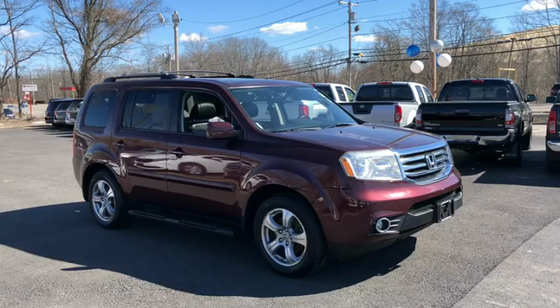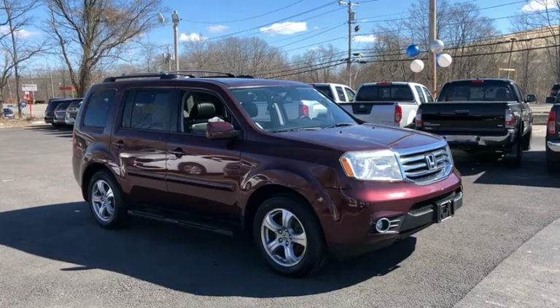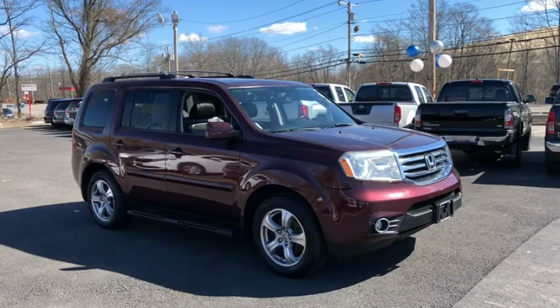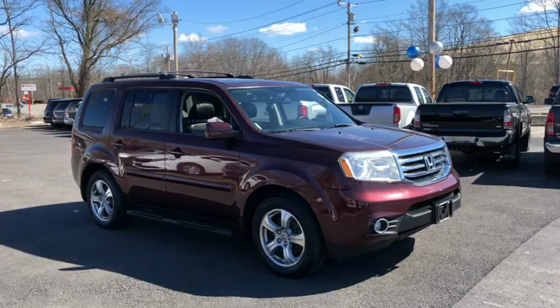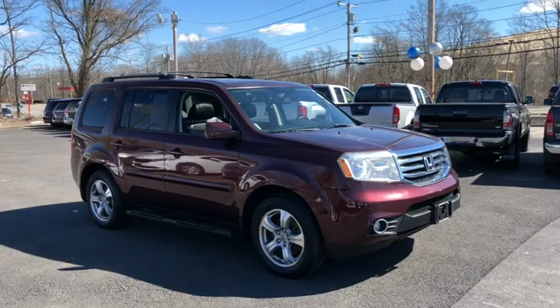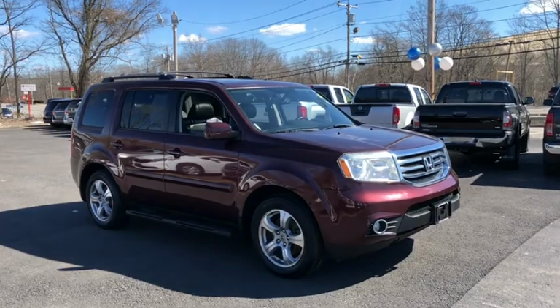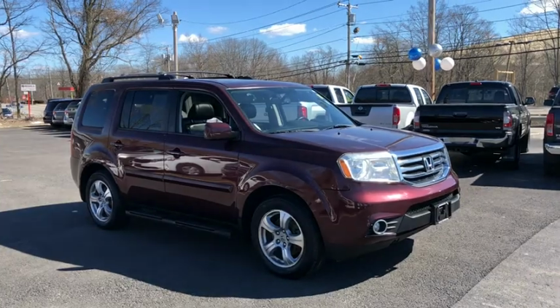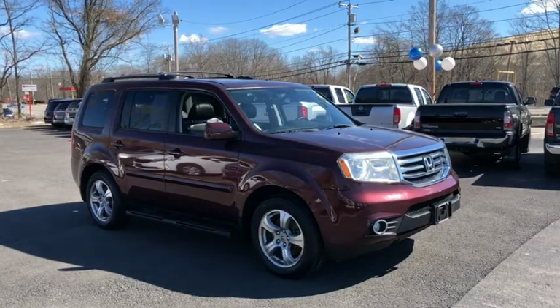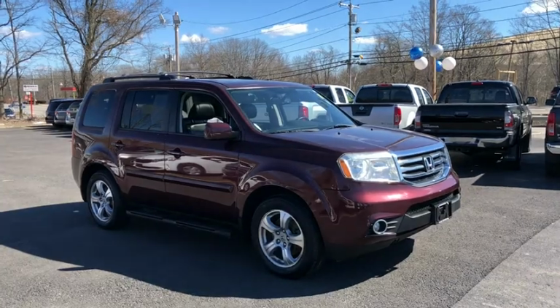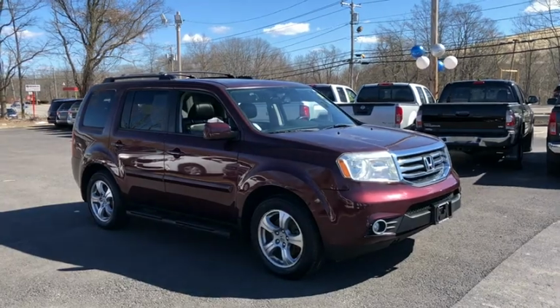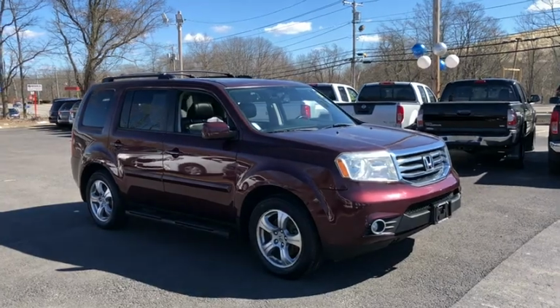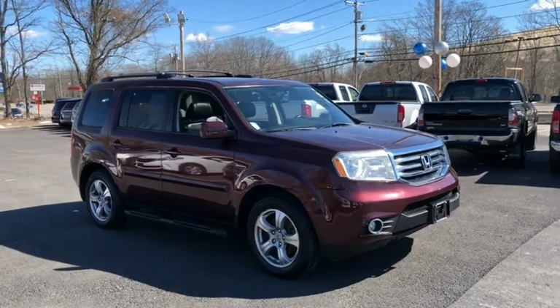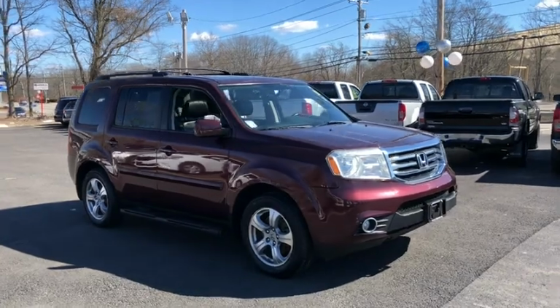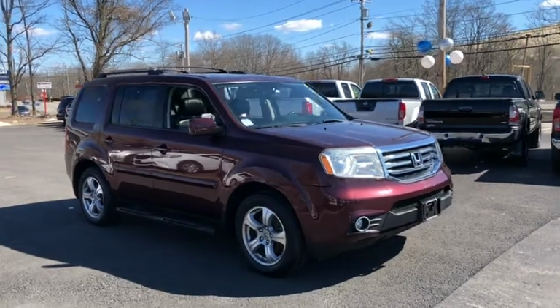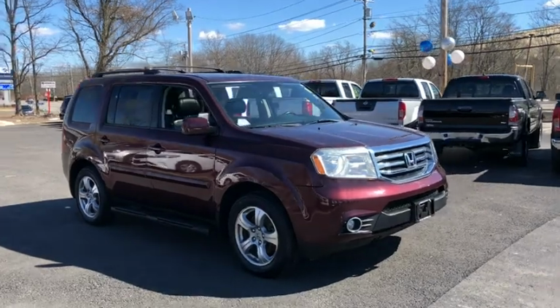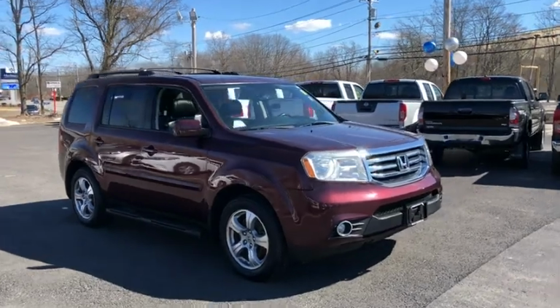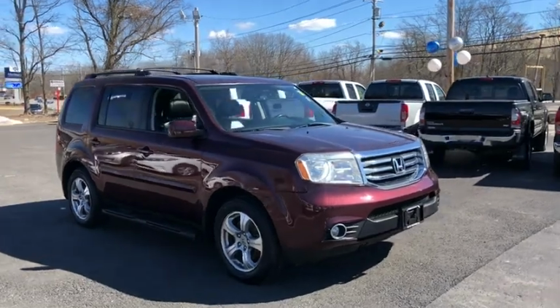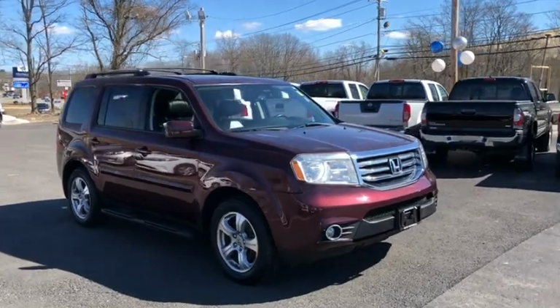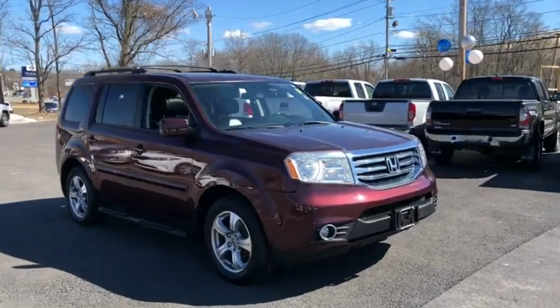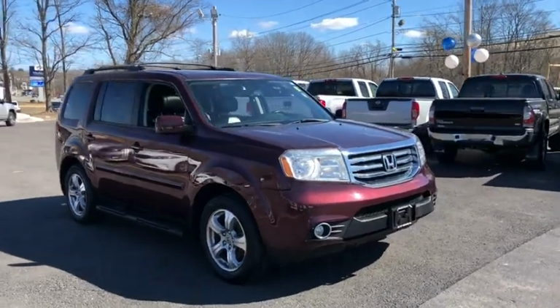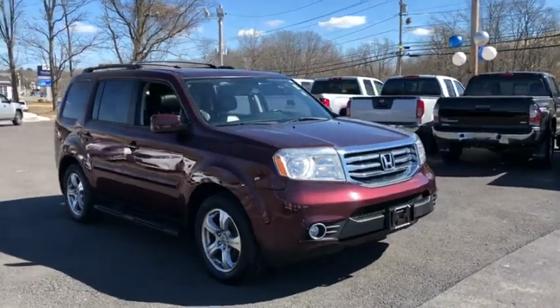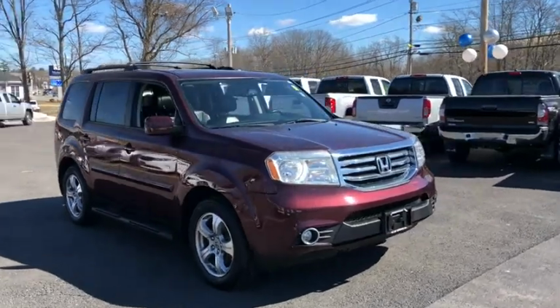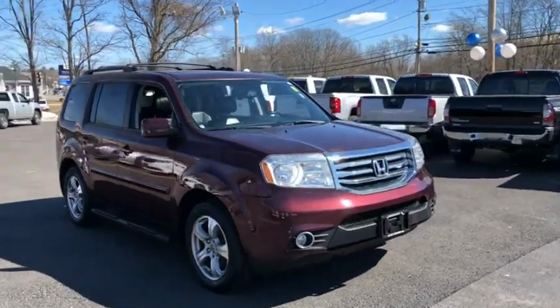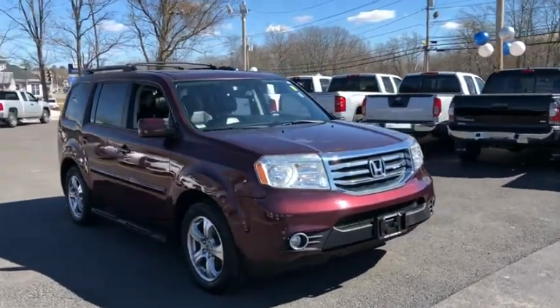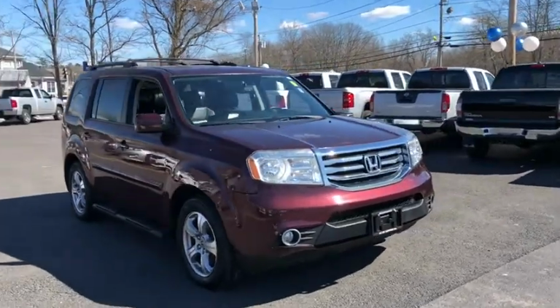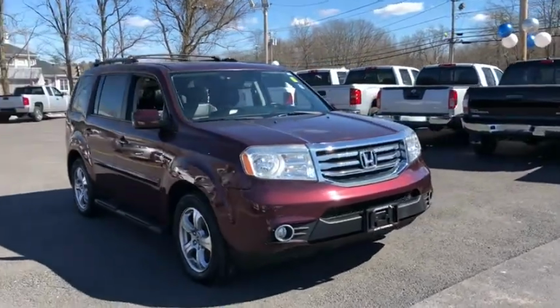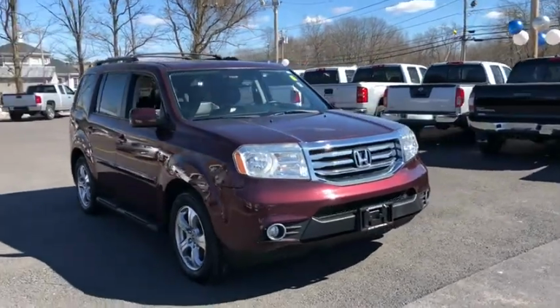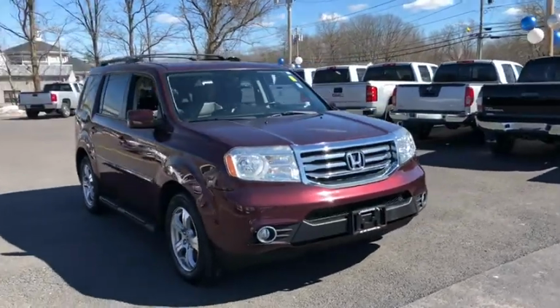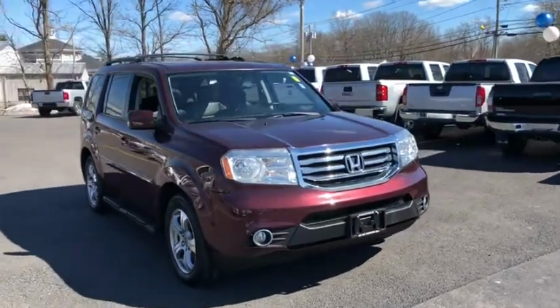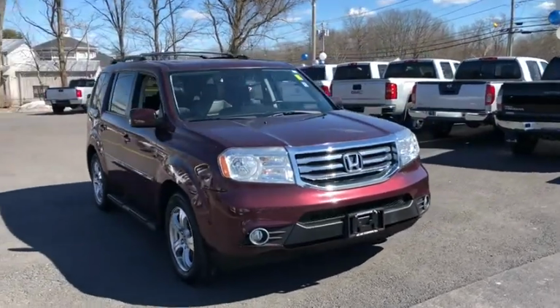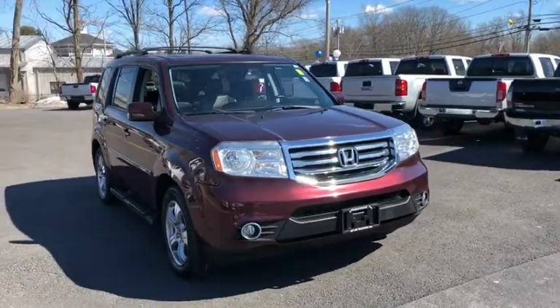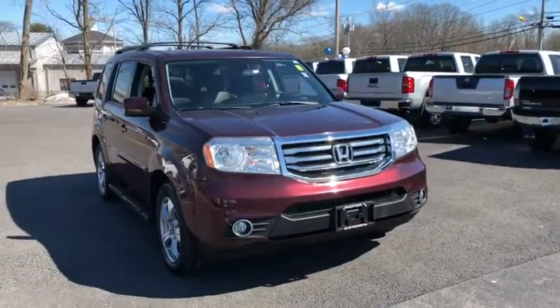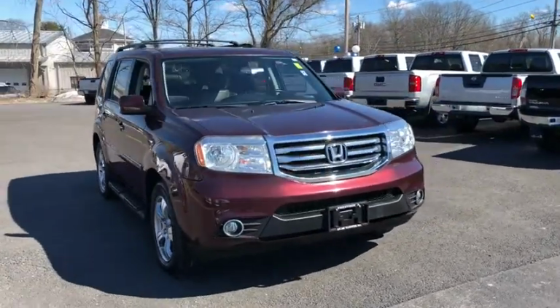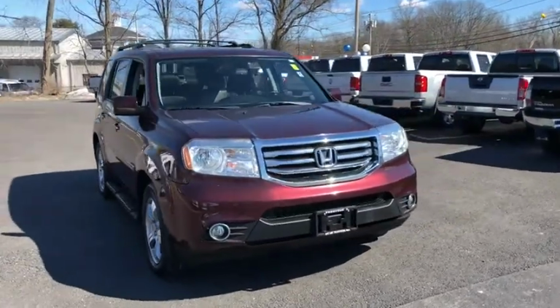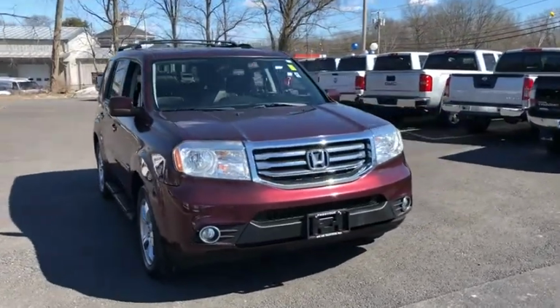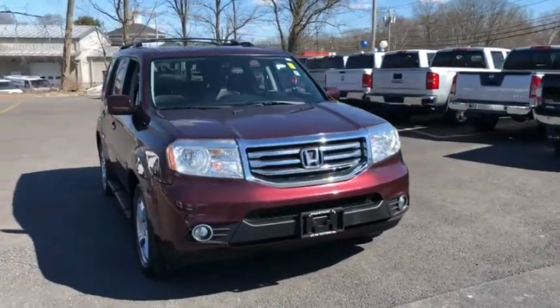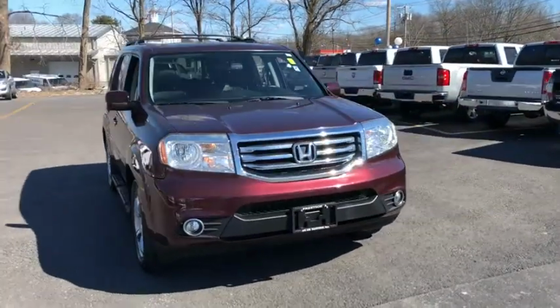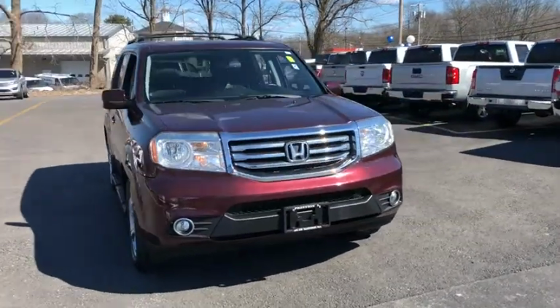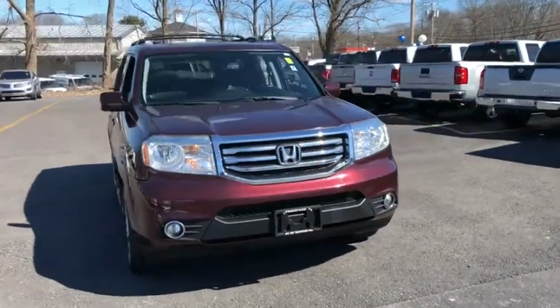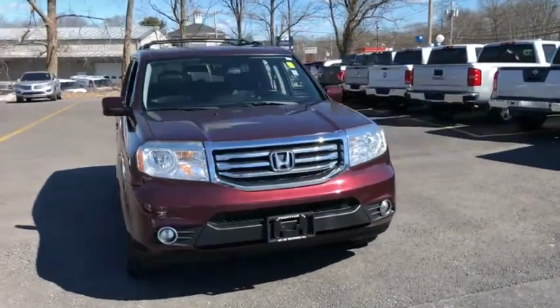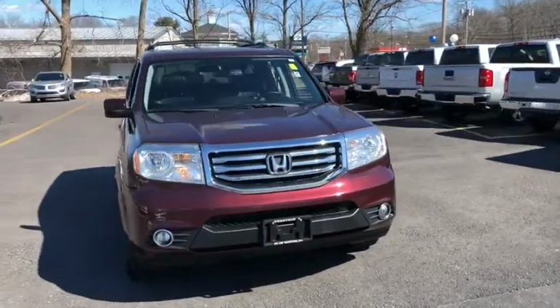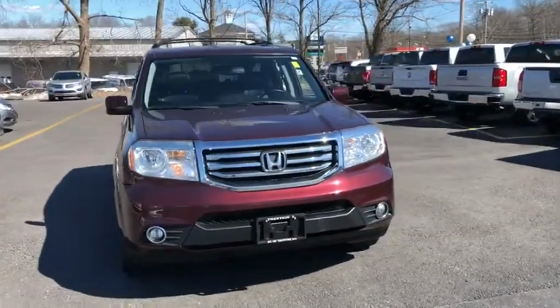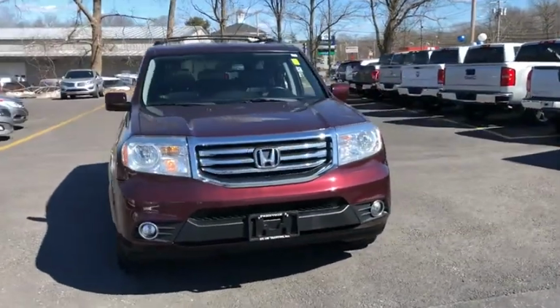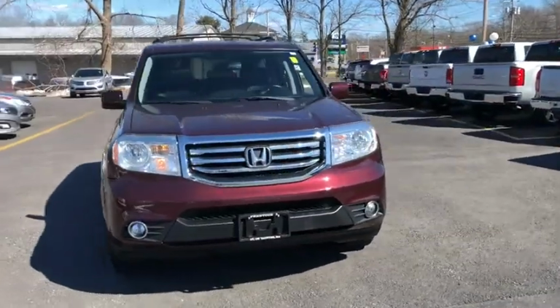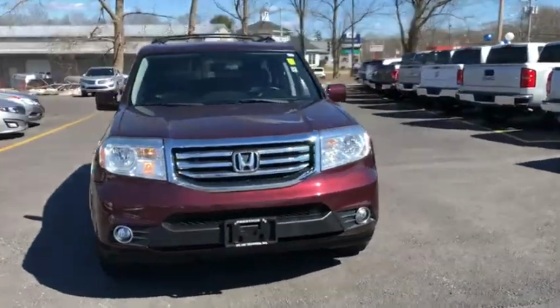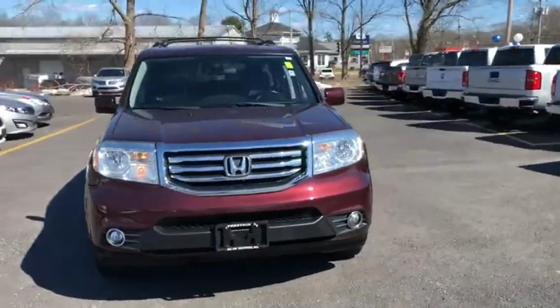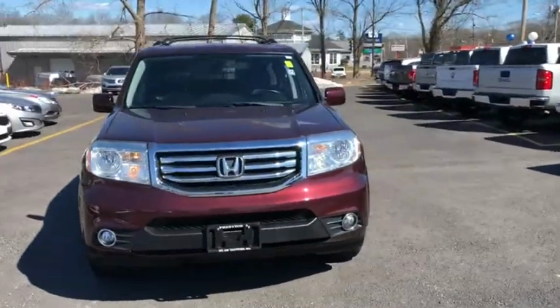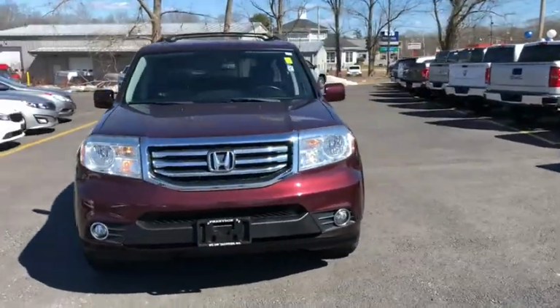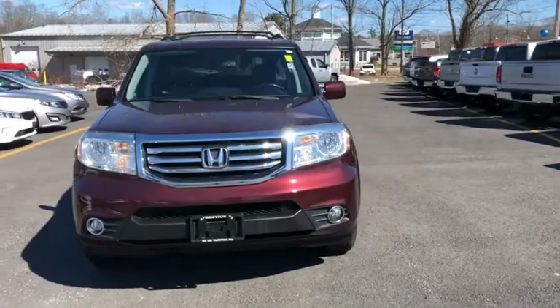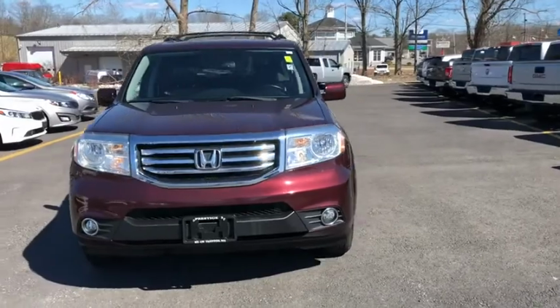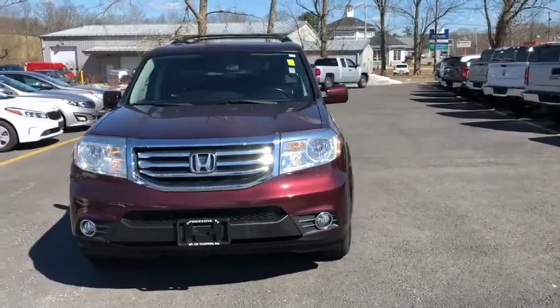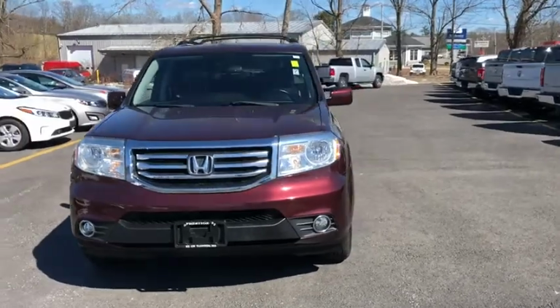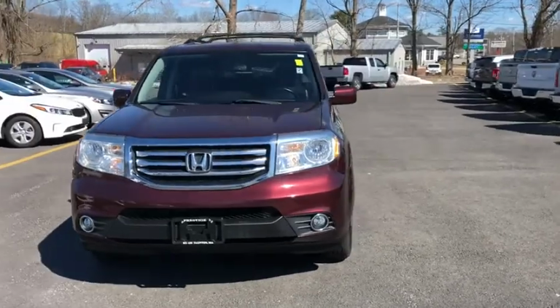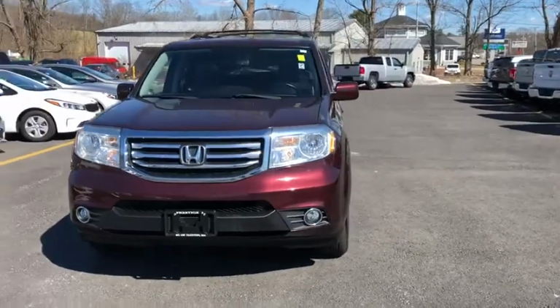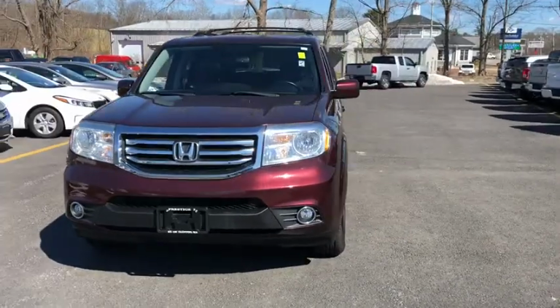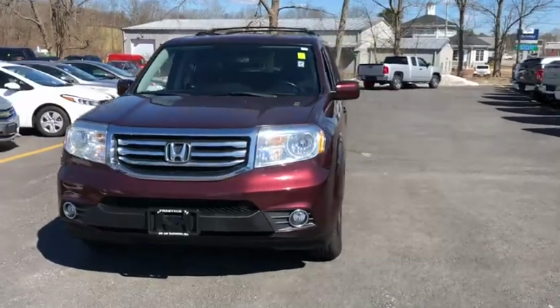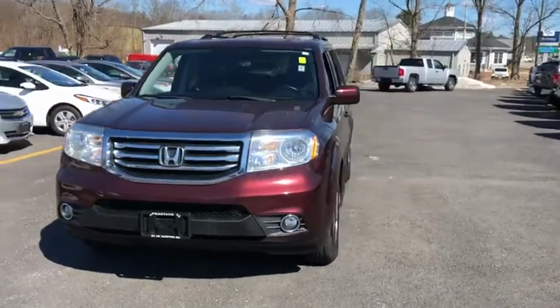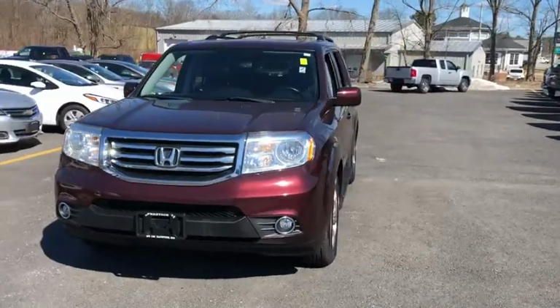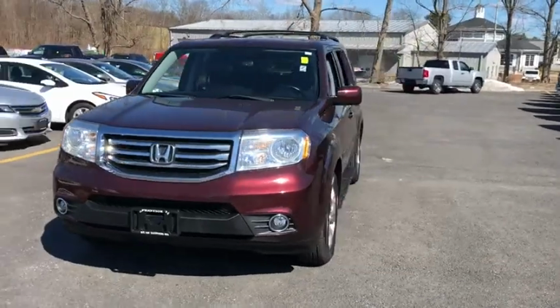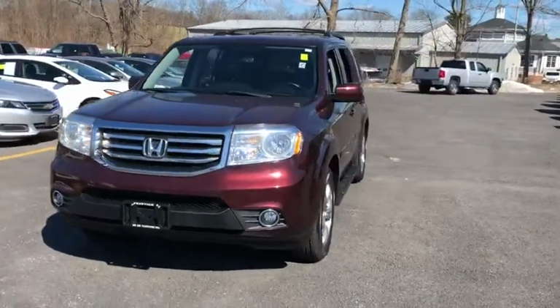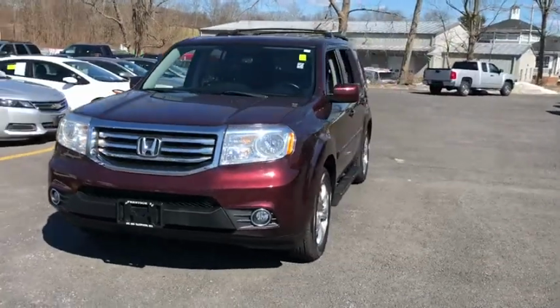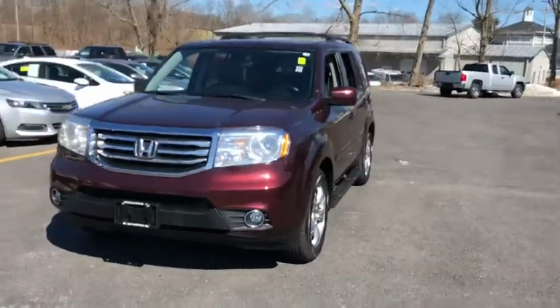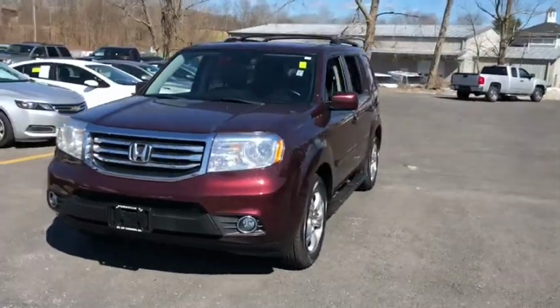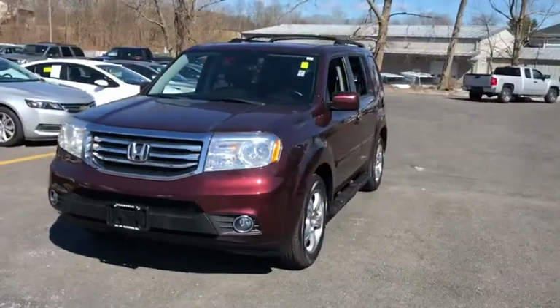The 2013 Honda Pilot. Optimal utility. Indulgent interior. Powerful performer.